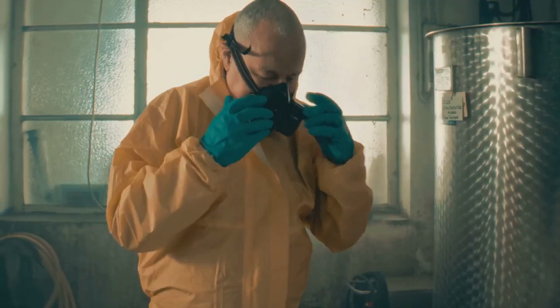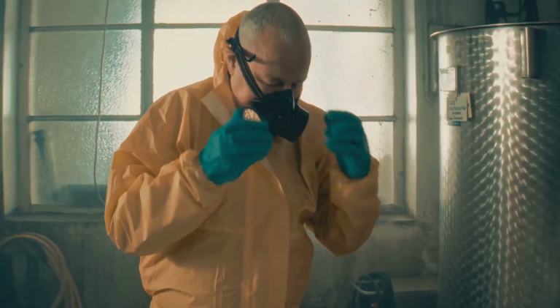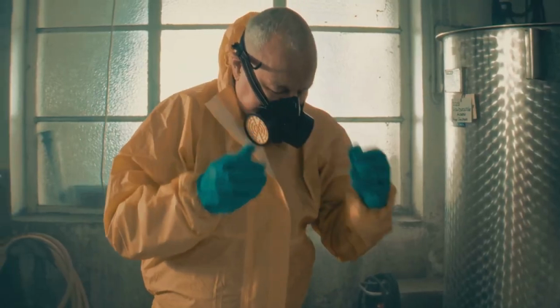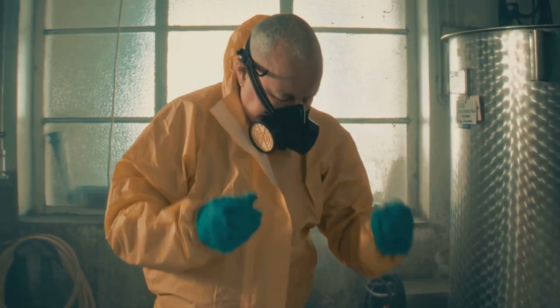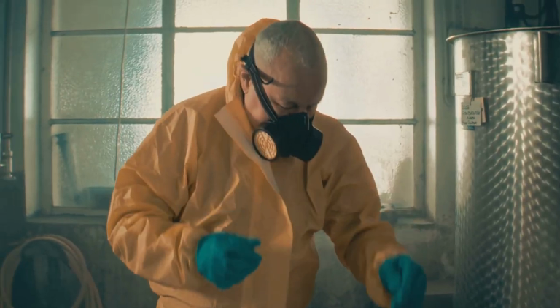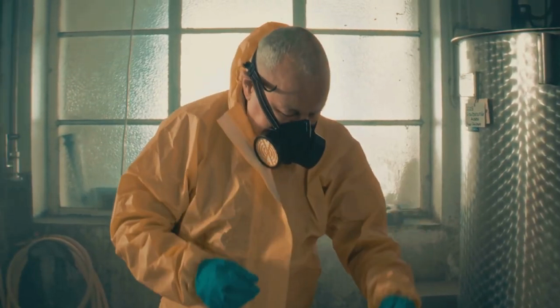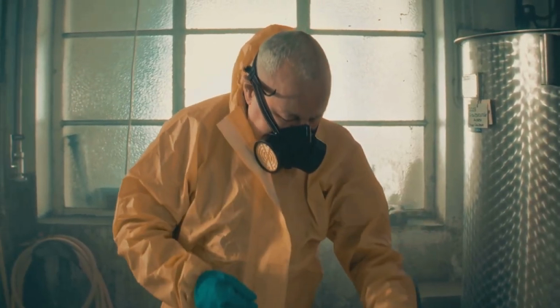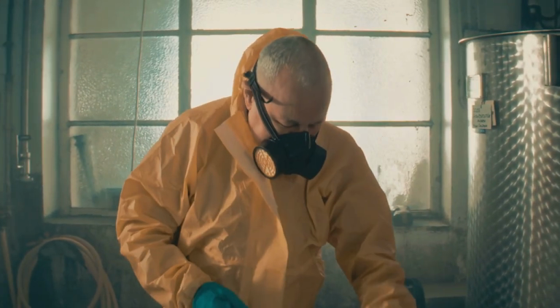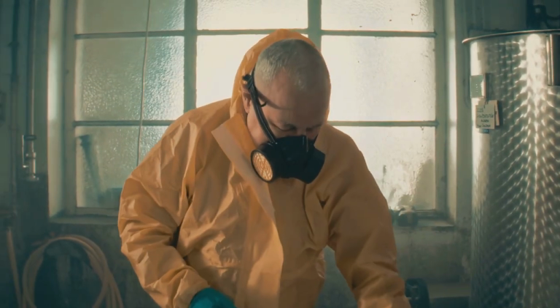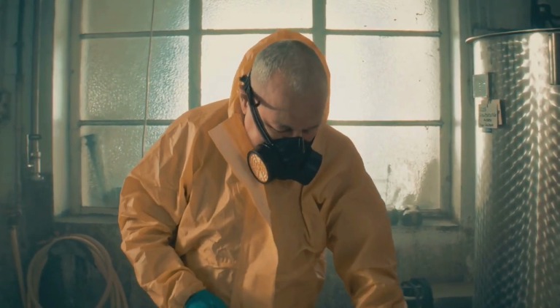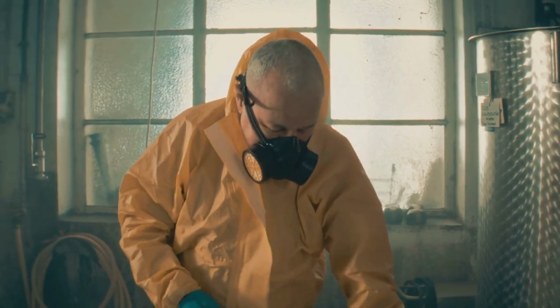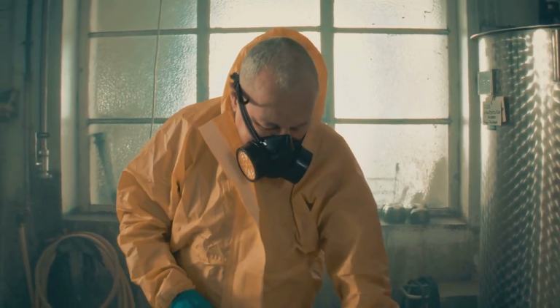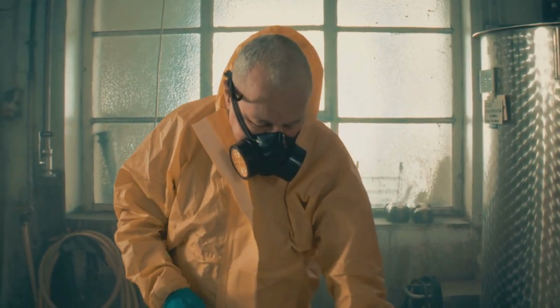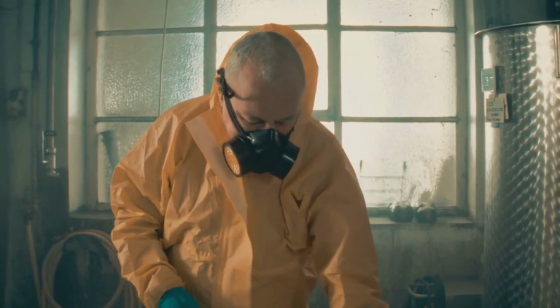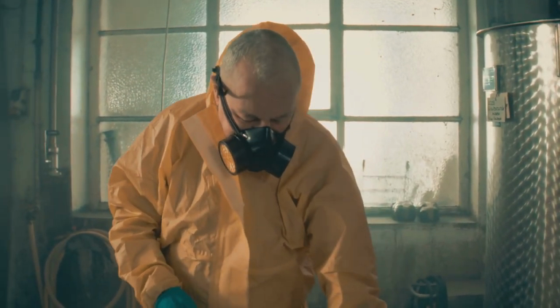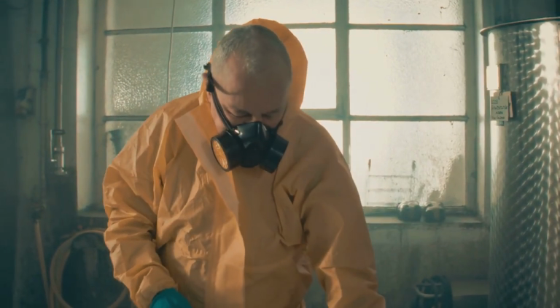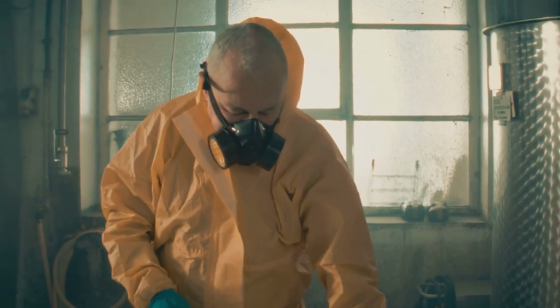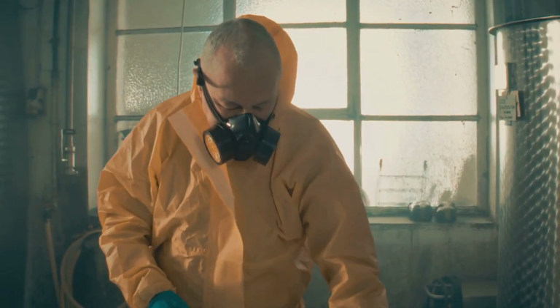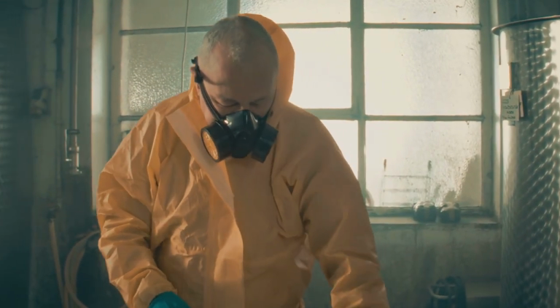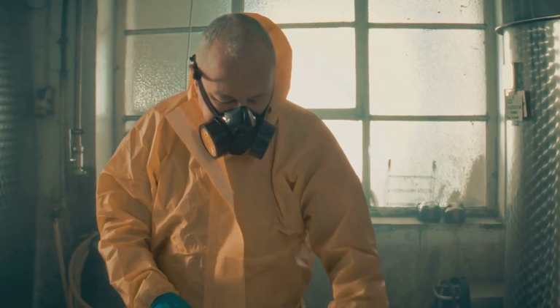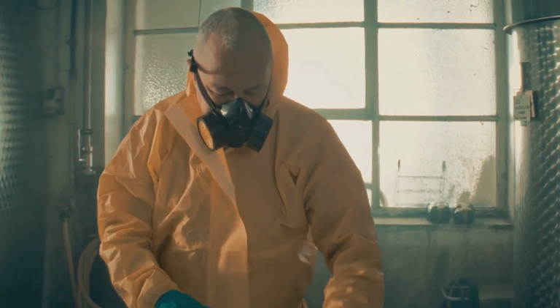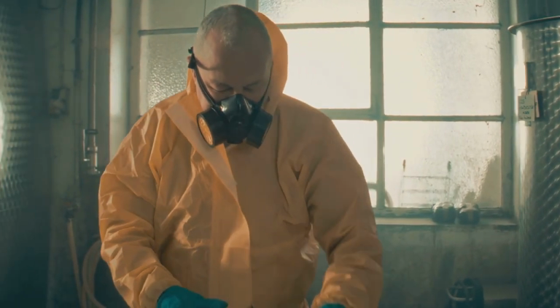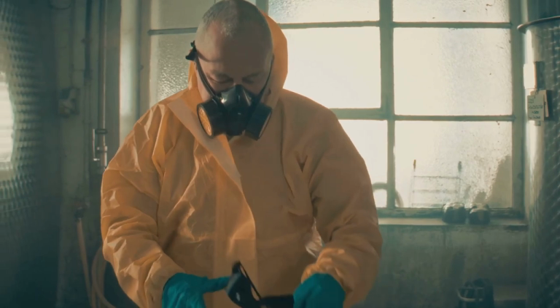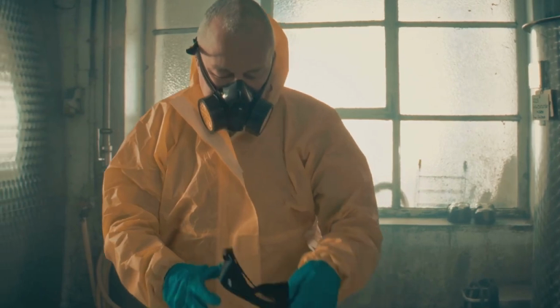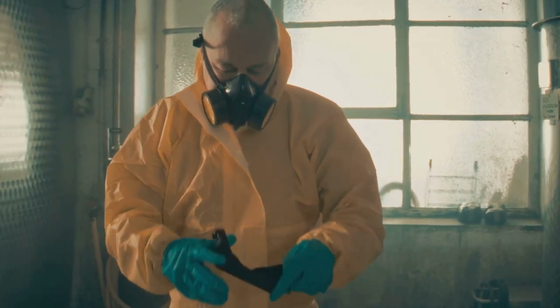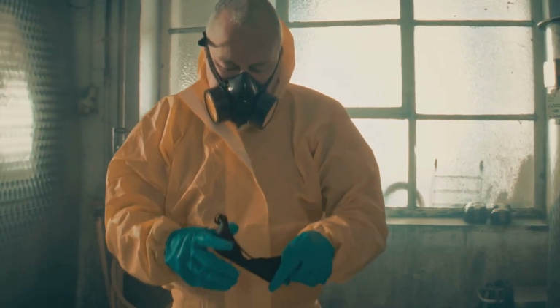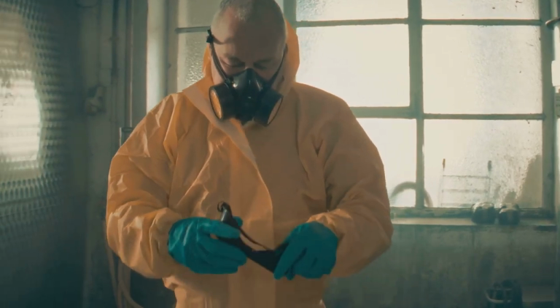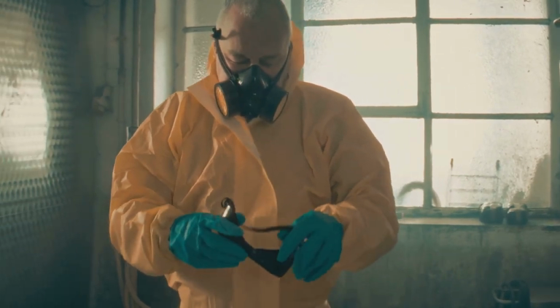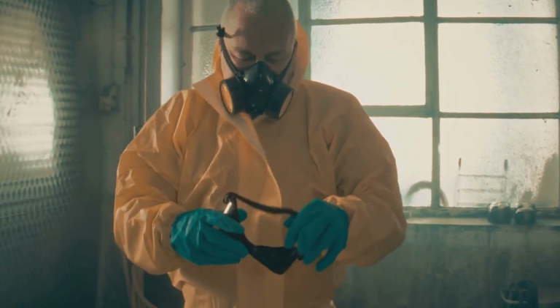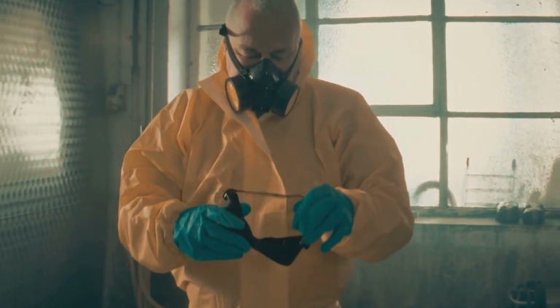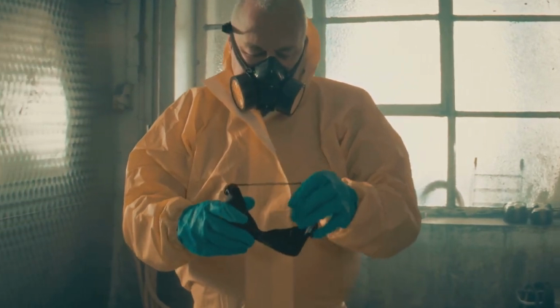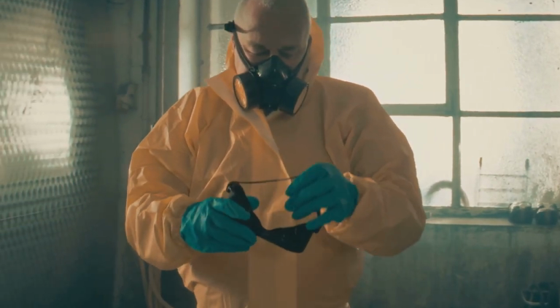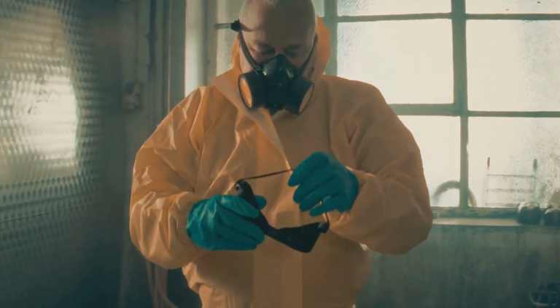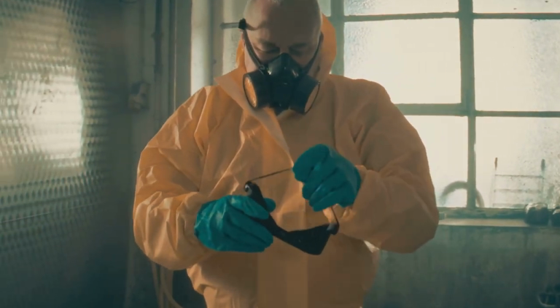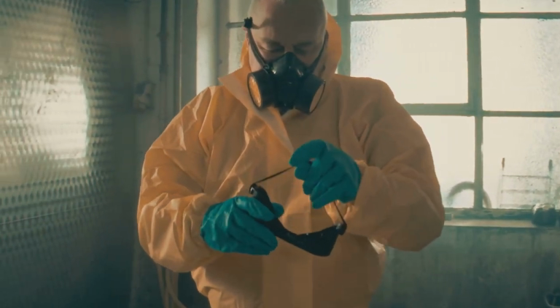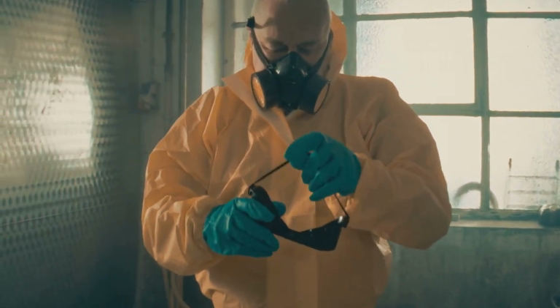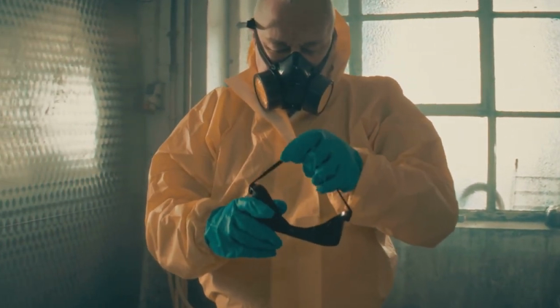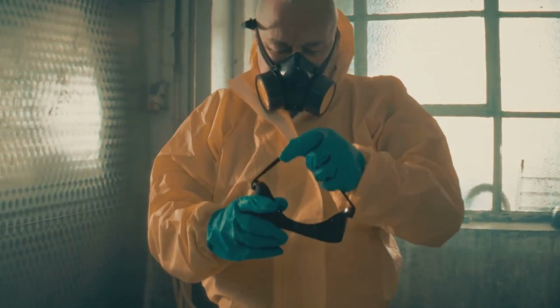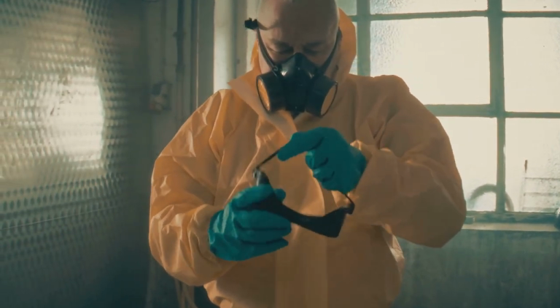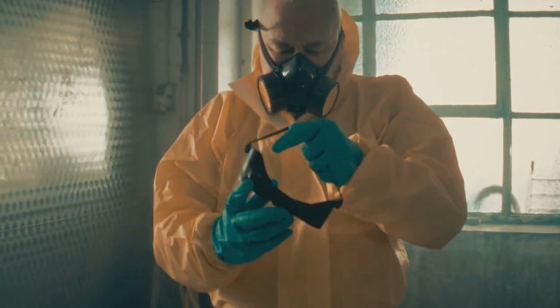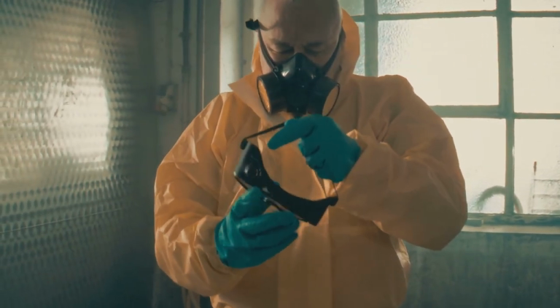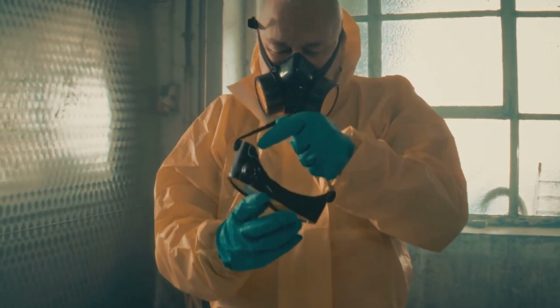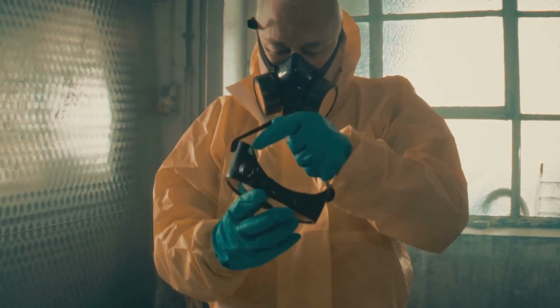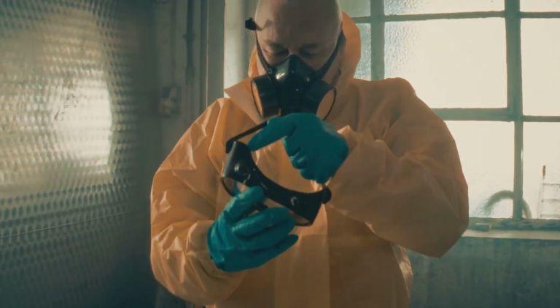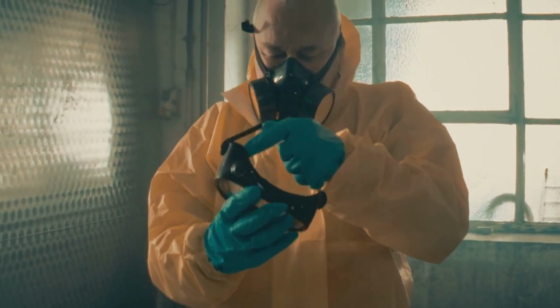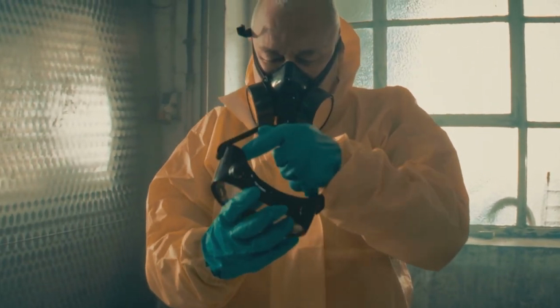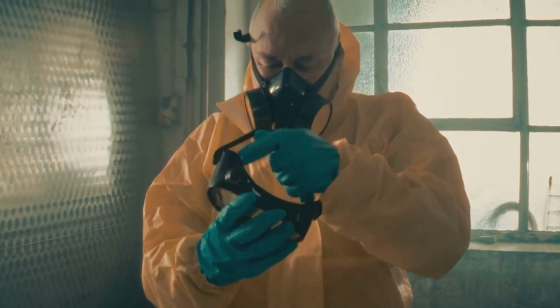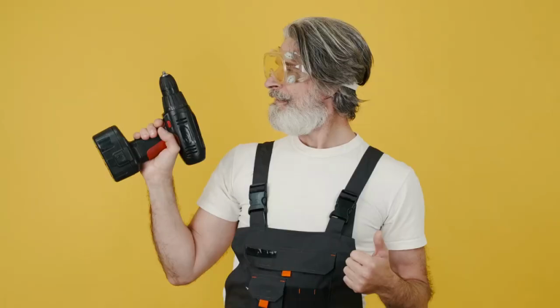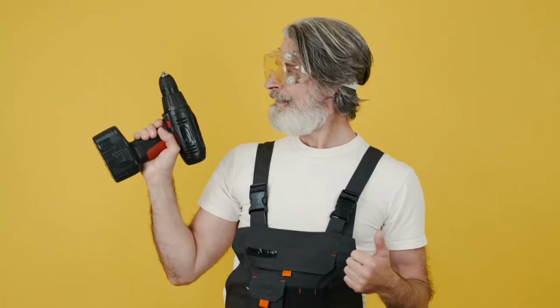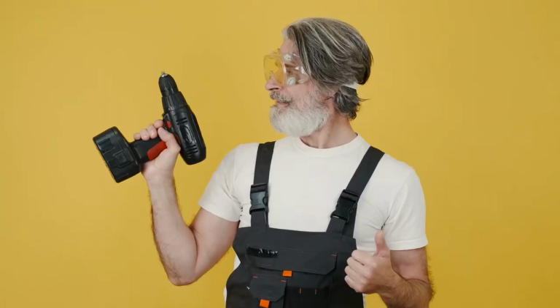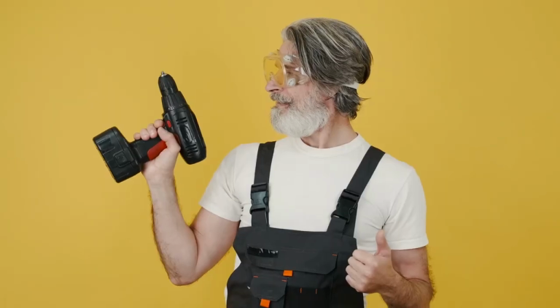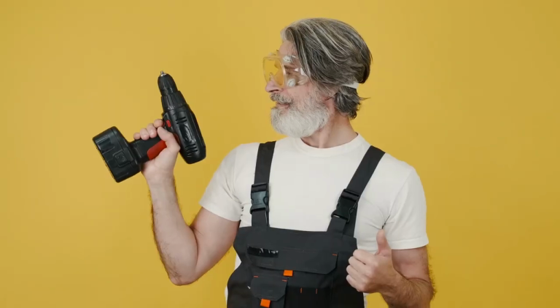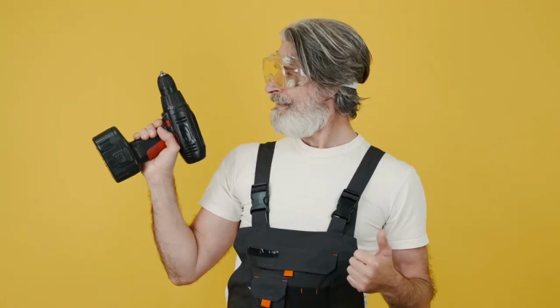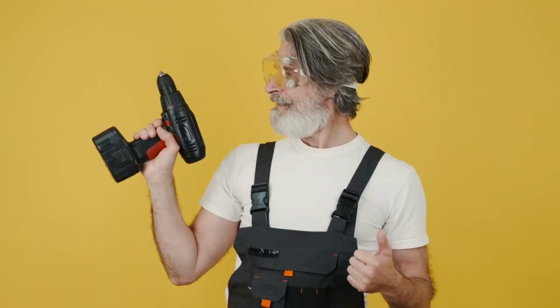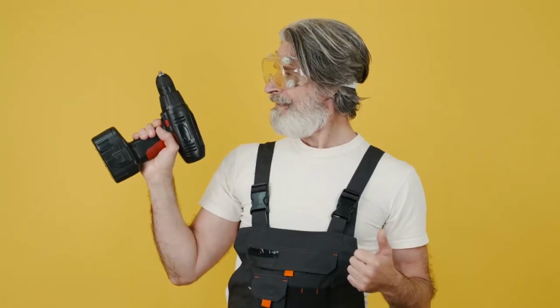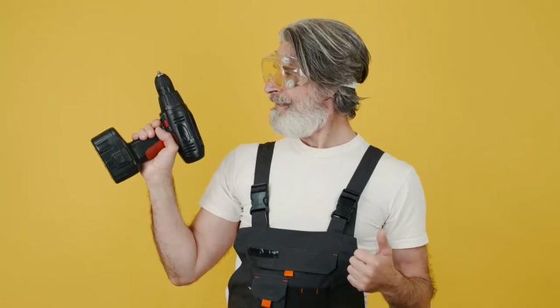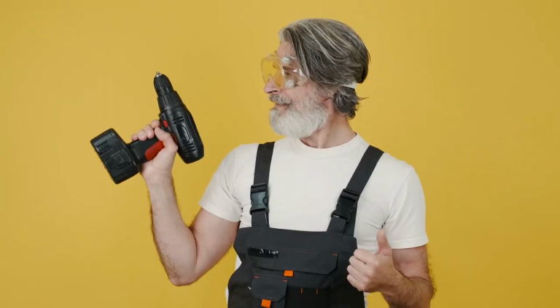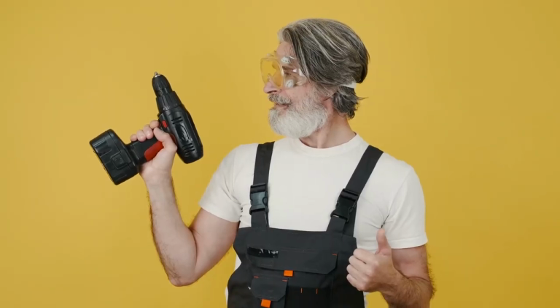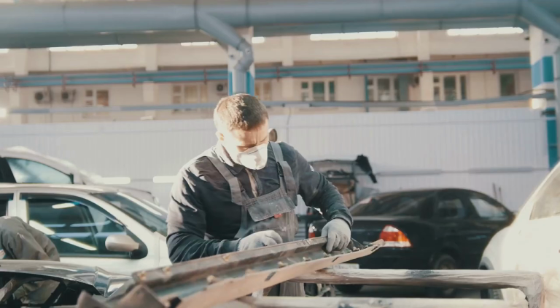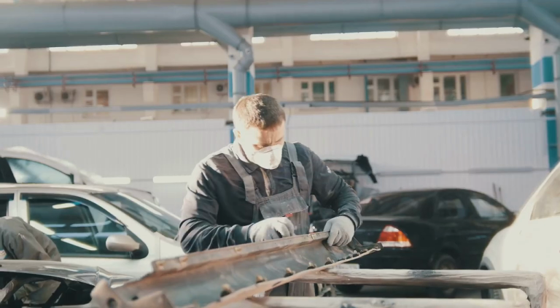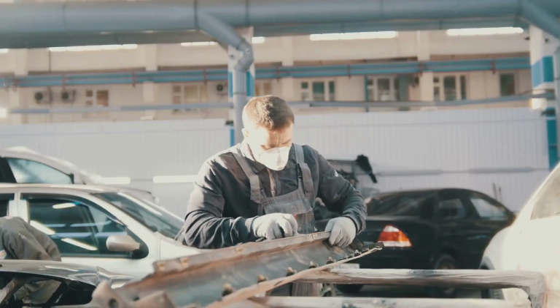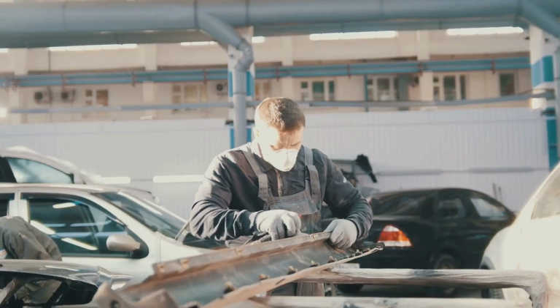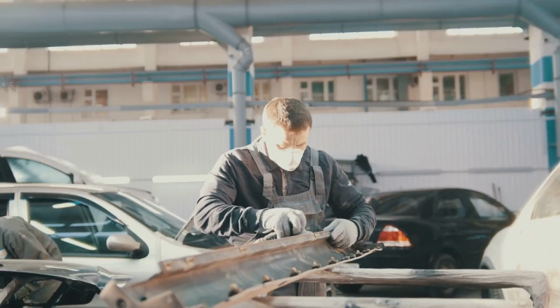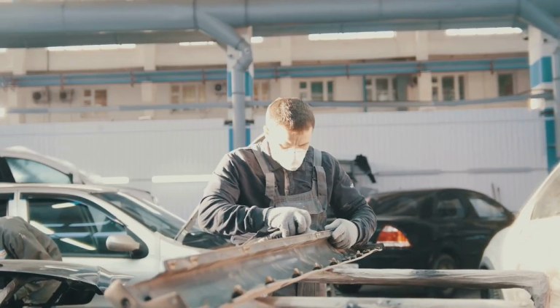First, gather your supplies: gloves, safety goggles, a voltmeter, and a battery reconditioning kit. Got them? Great. Step one, safety first.